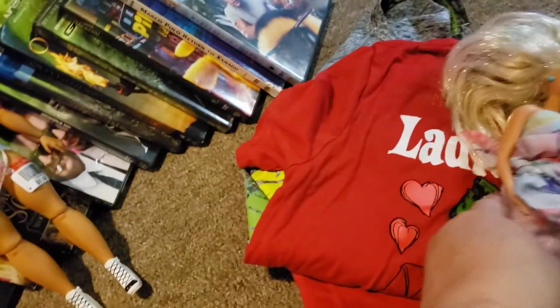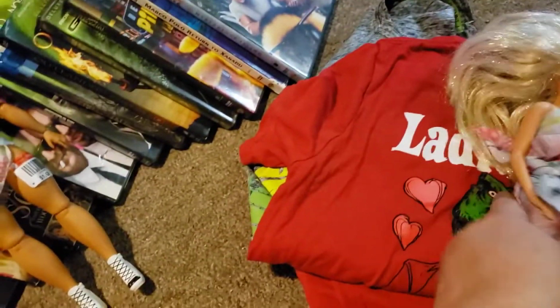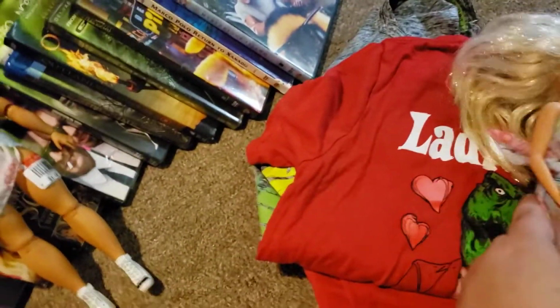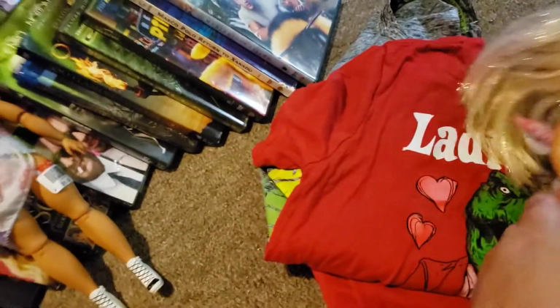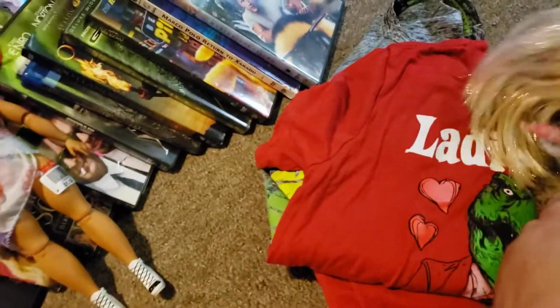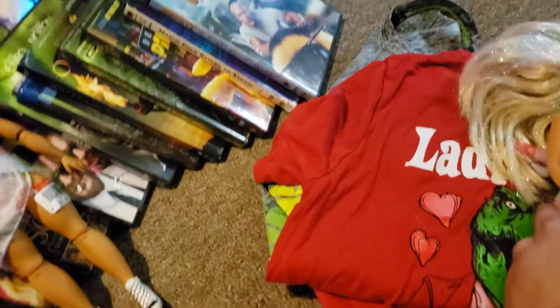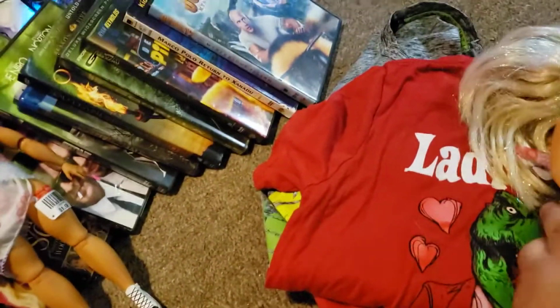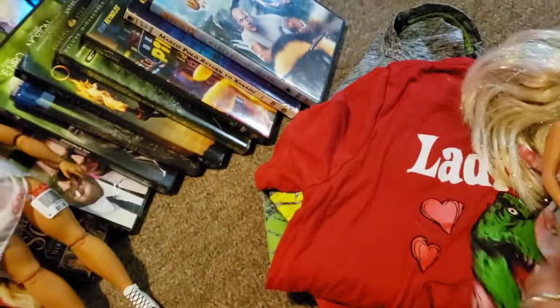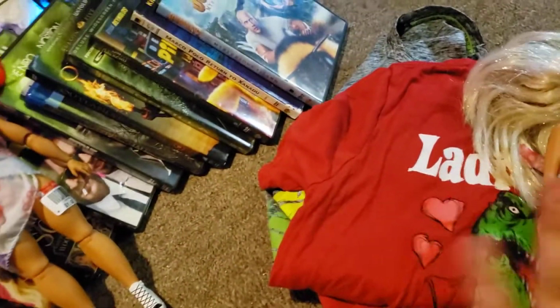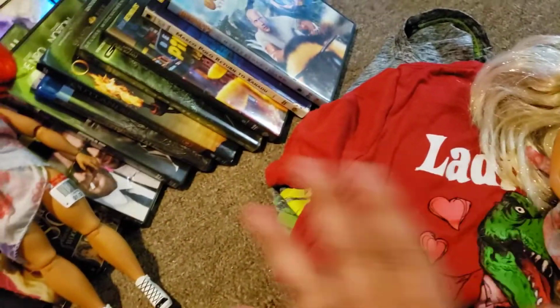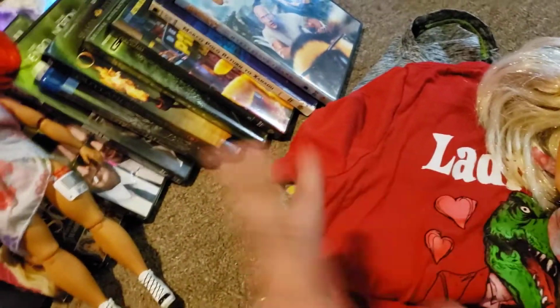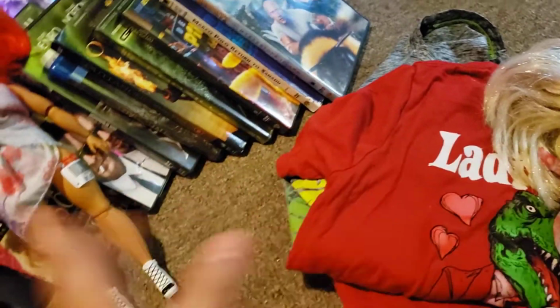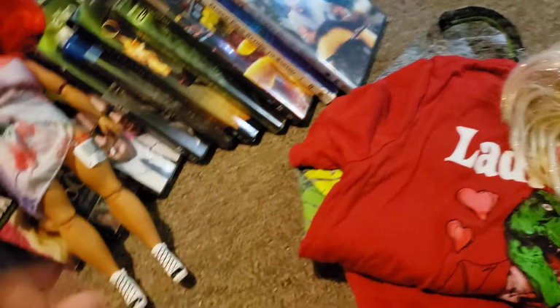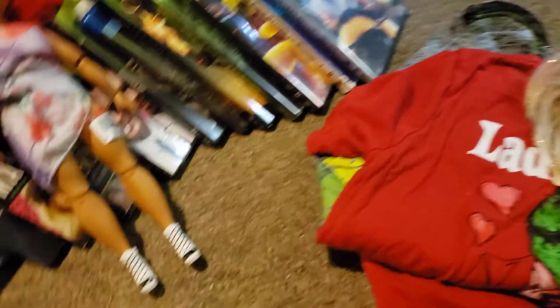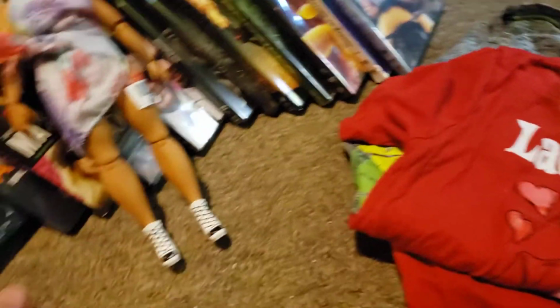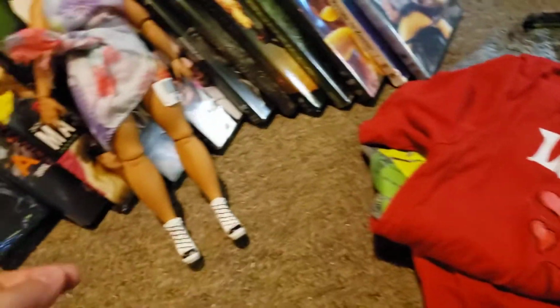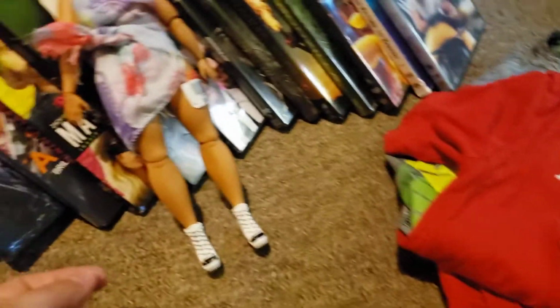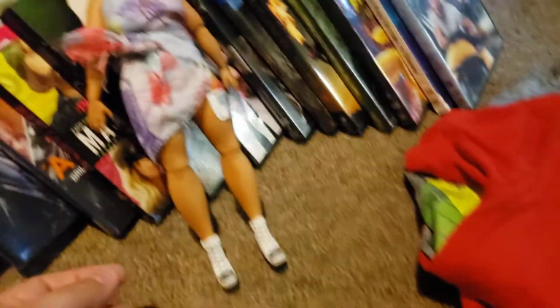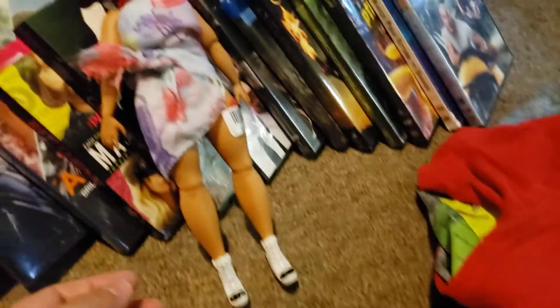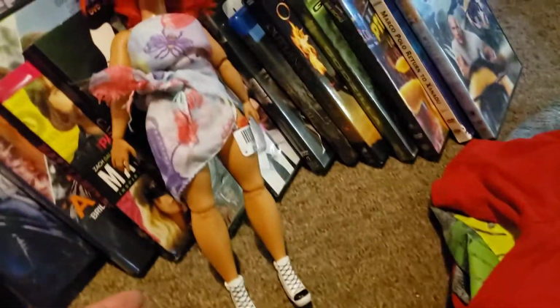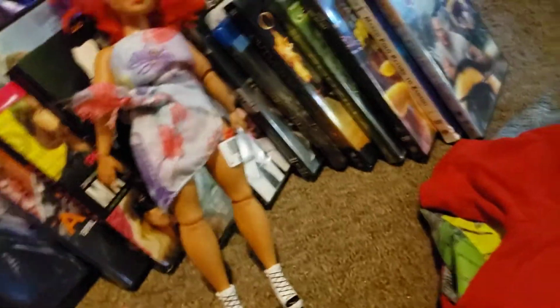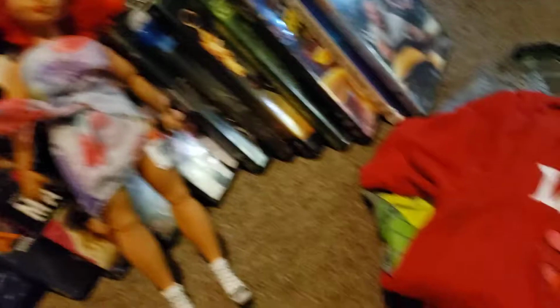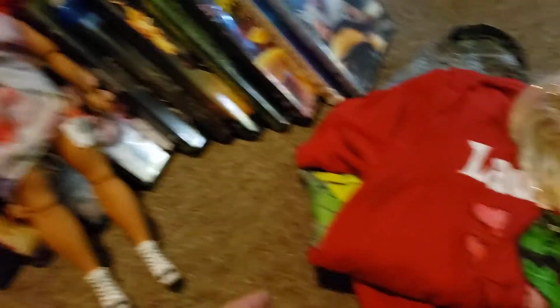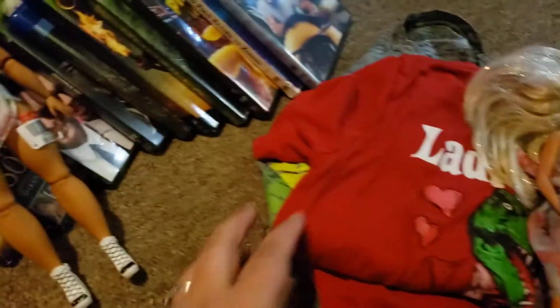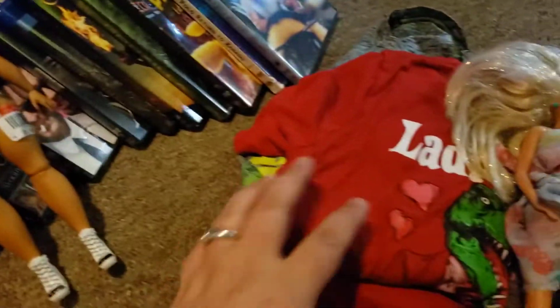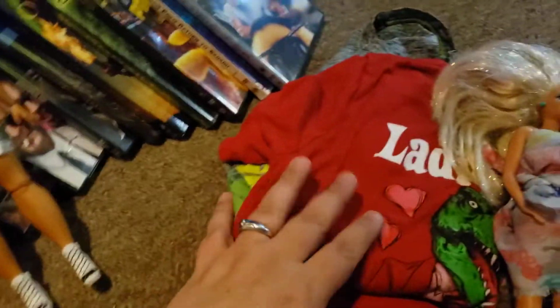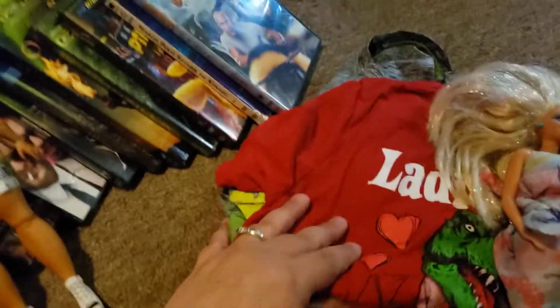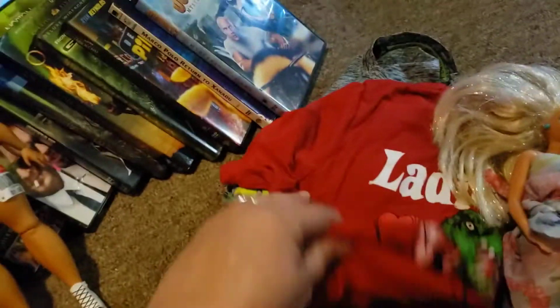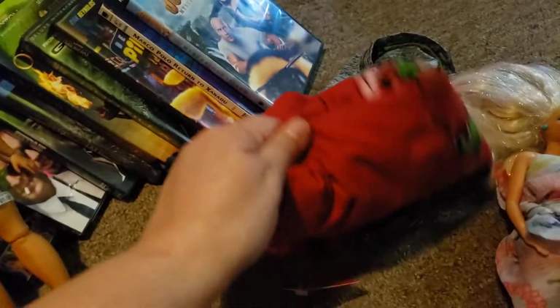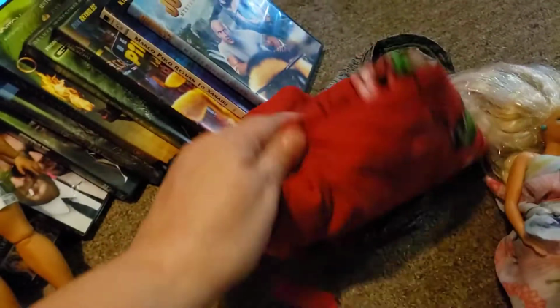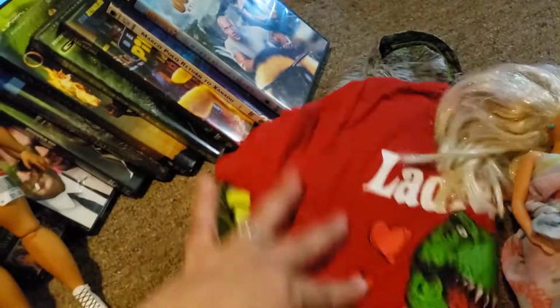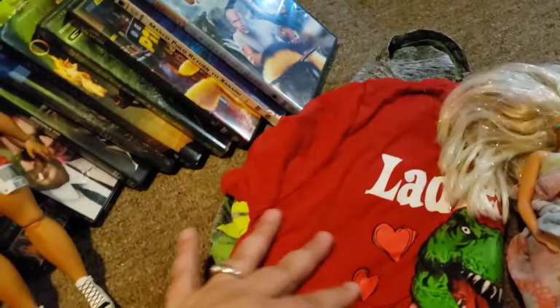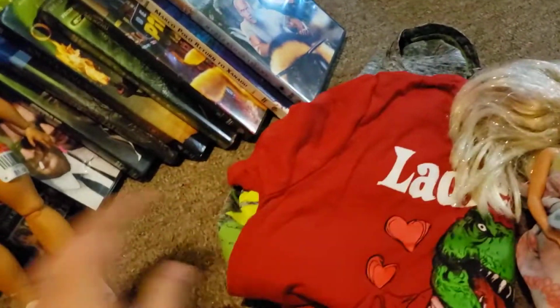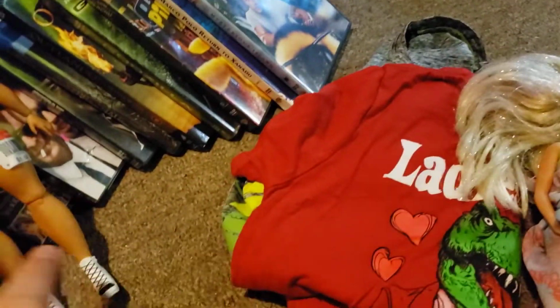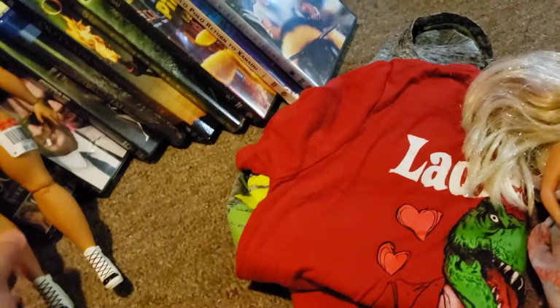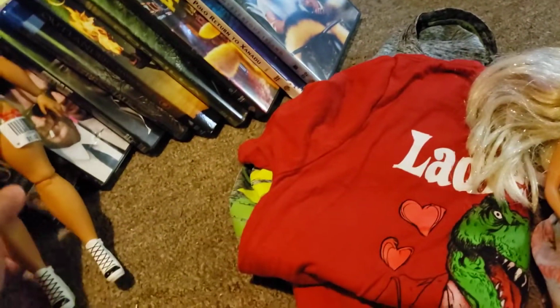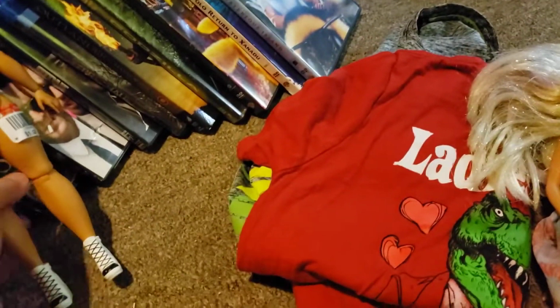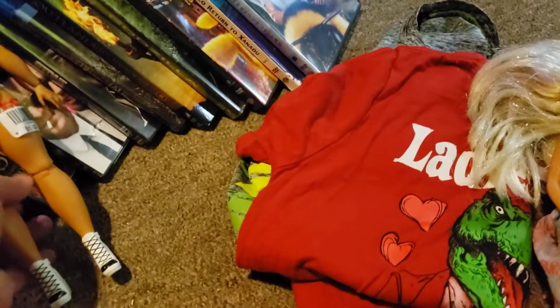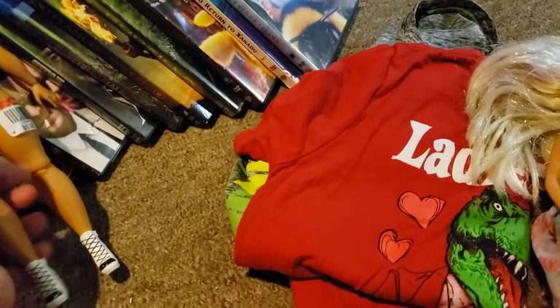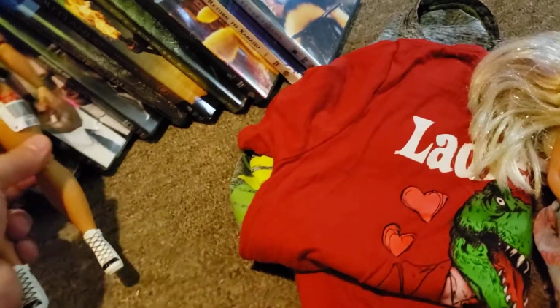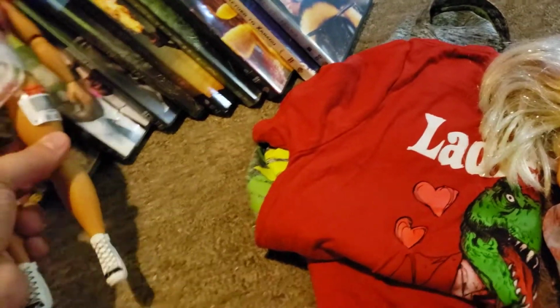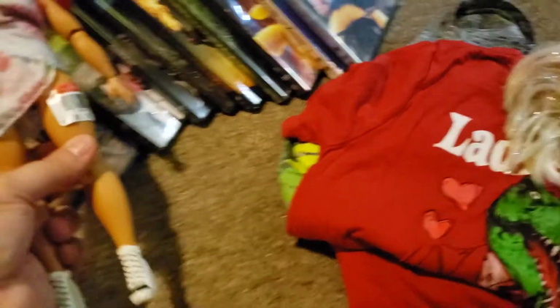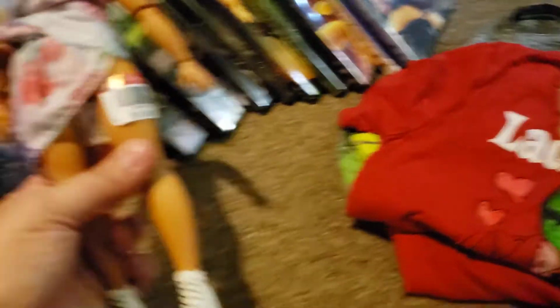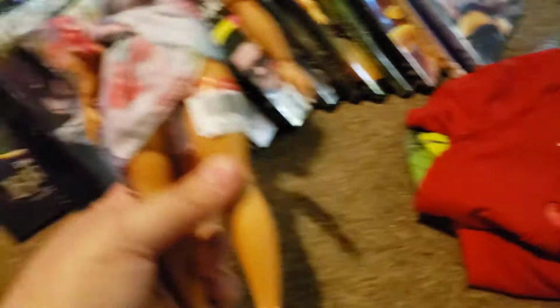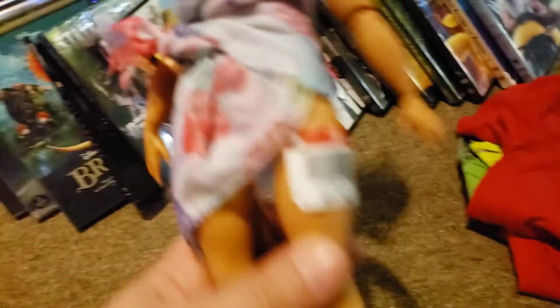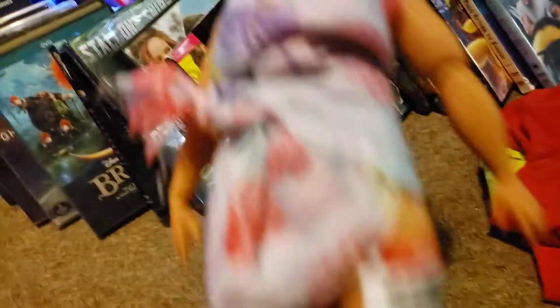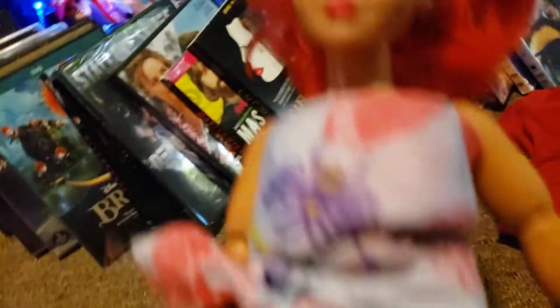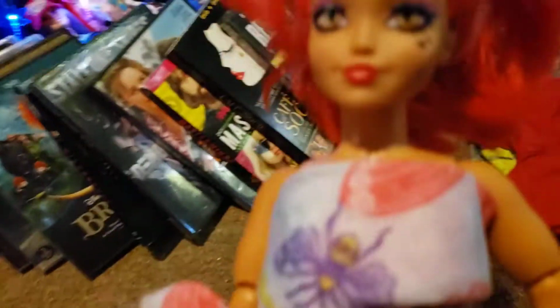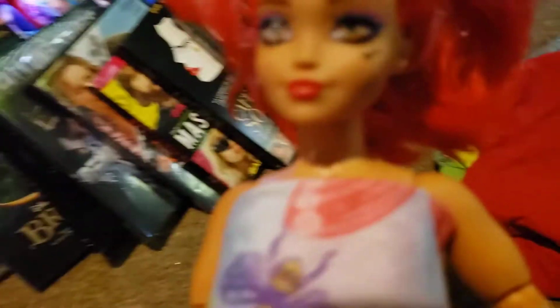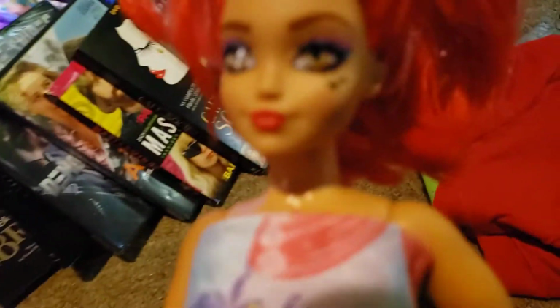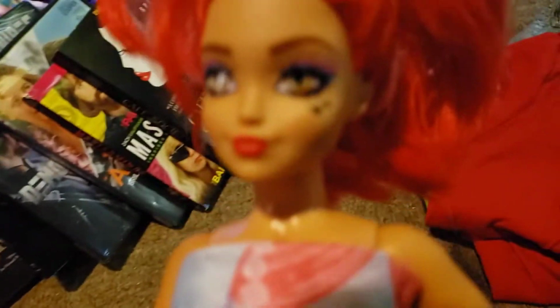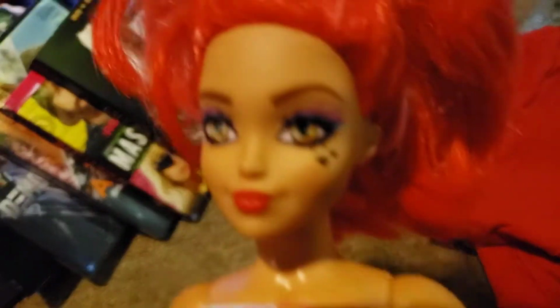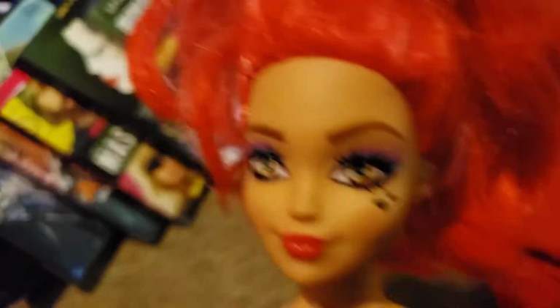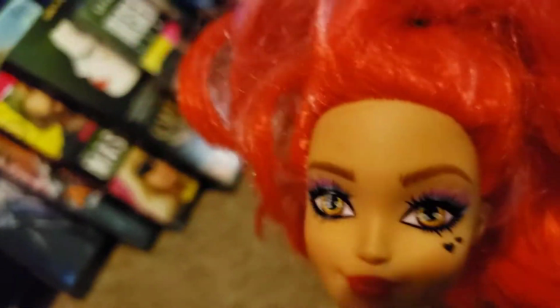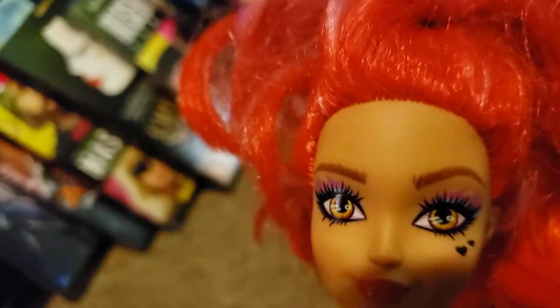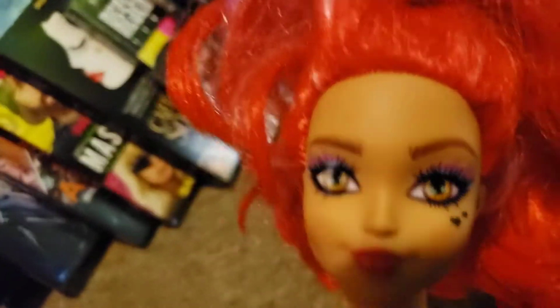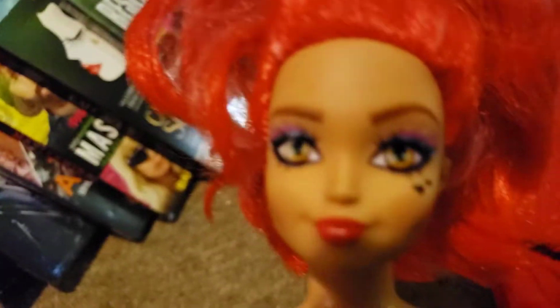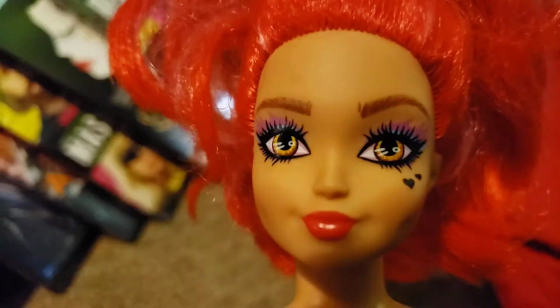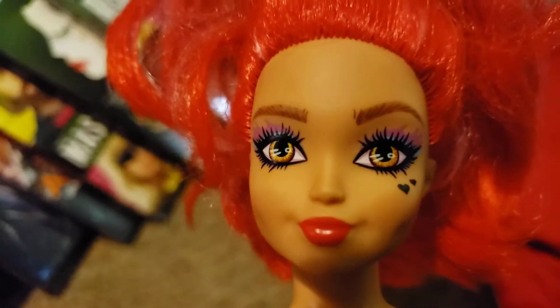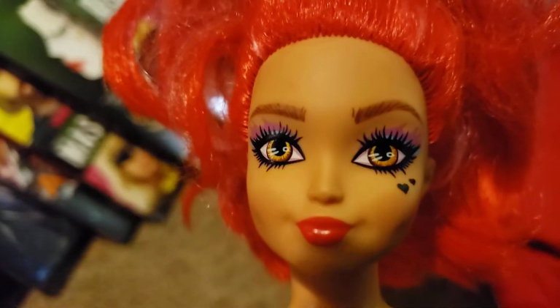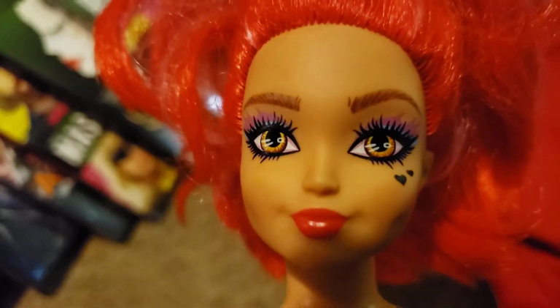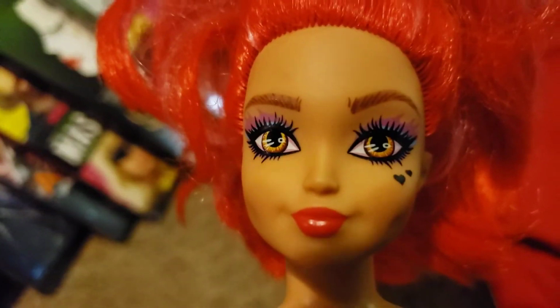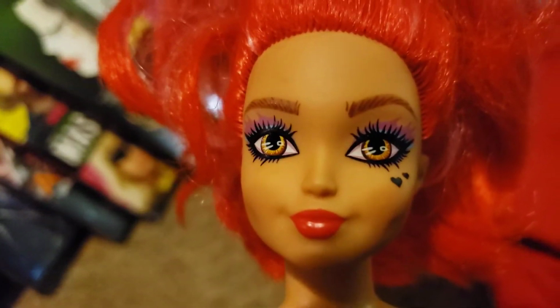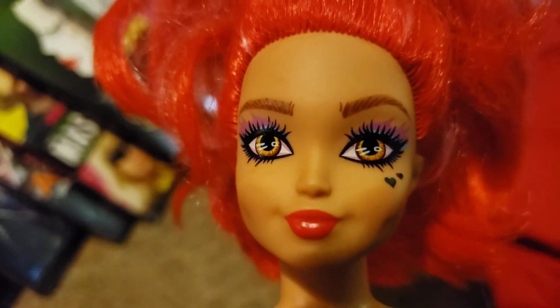Her head is dated 1976 — of course that's just the mold date — and the body I think is 1966, it's marked on there. I also found a couple shirts for my nephew, and then I found this Wild Hearts Crew doll.